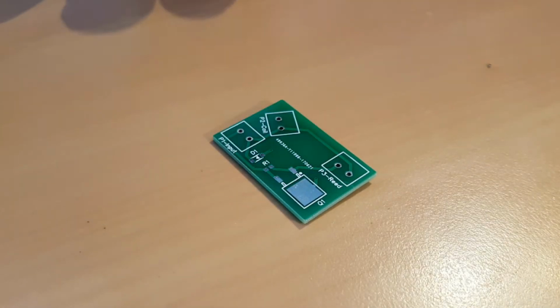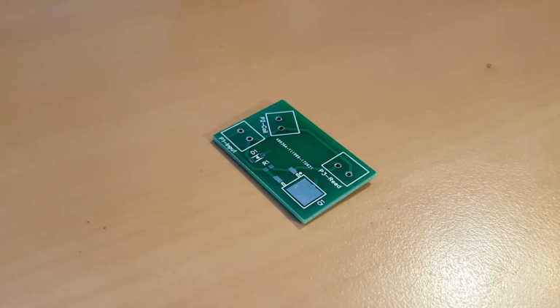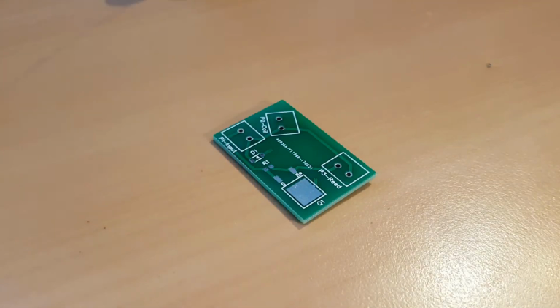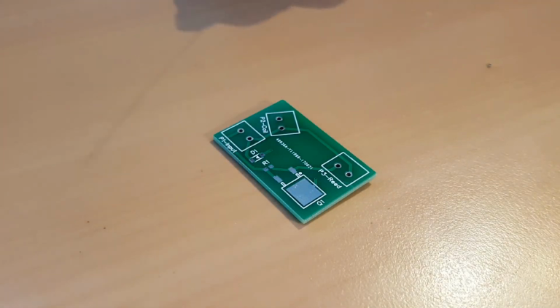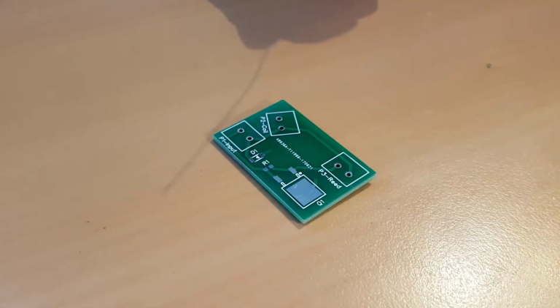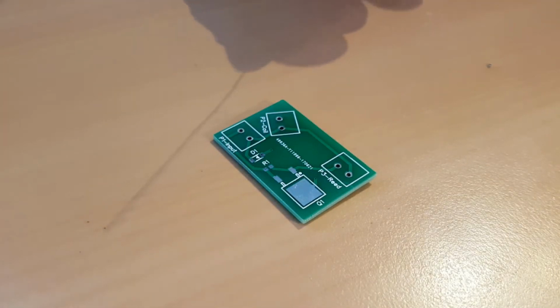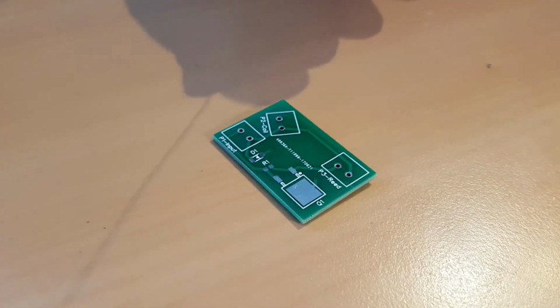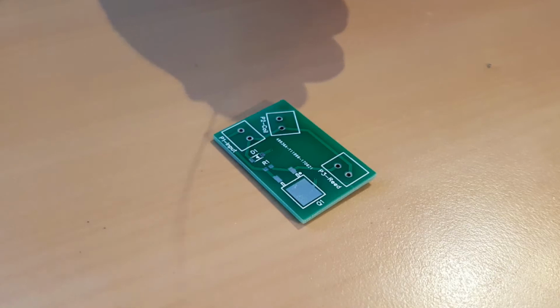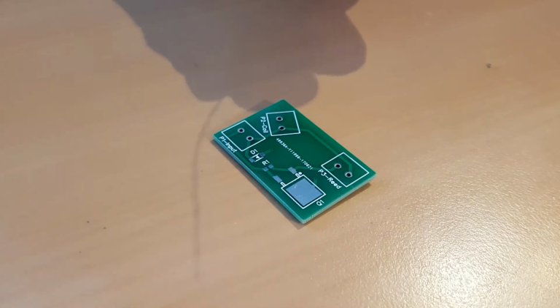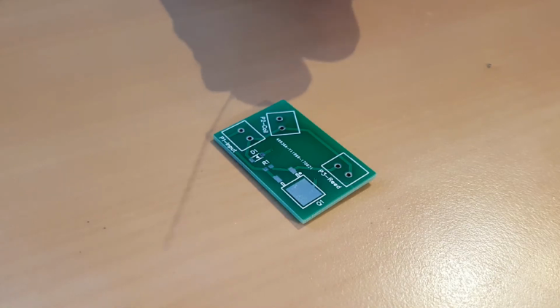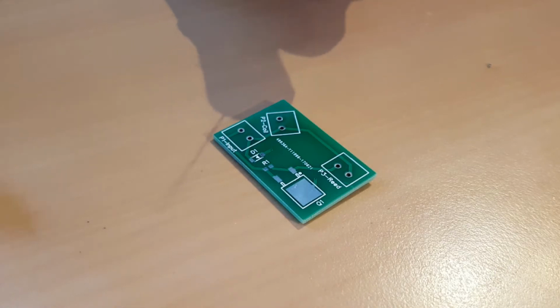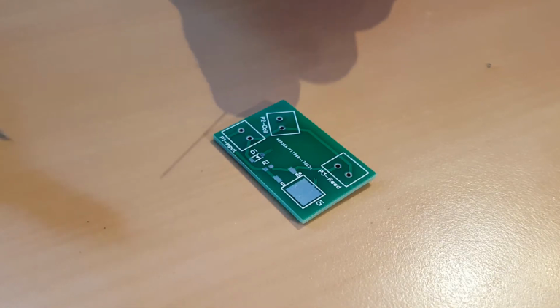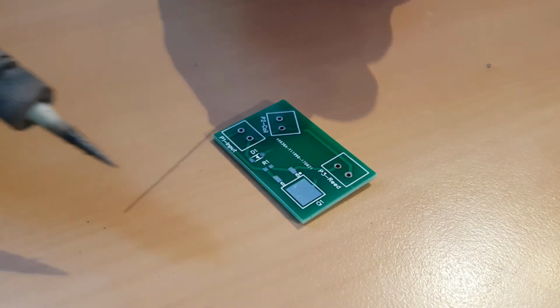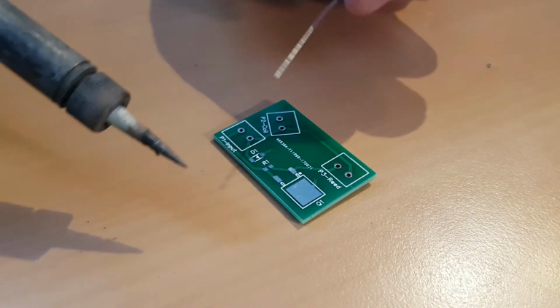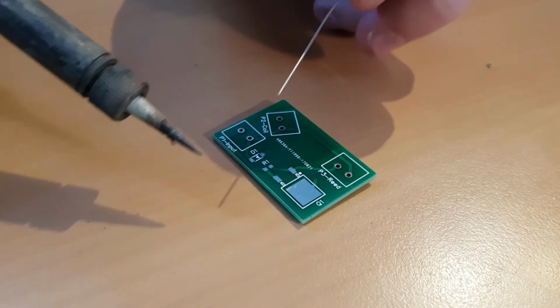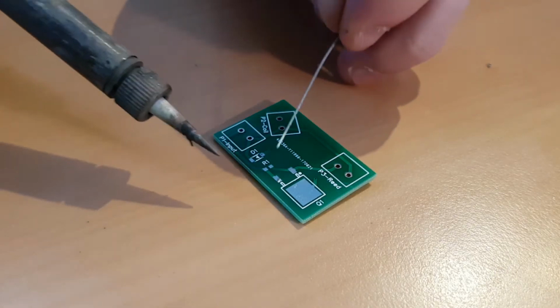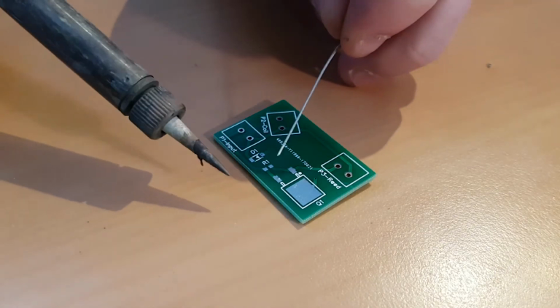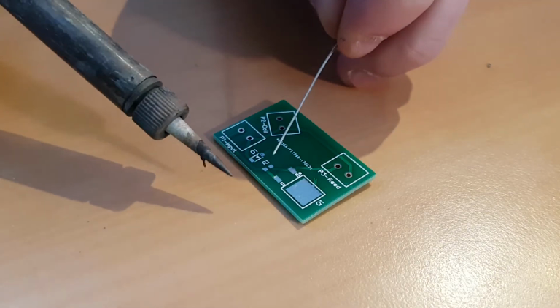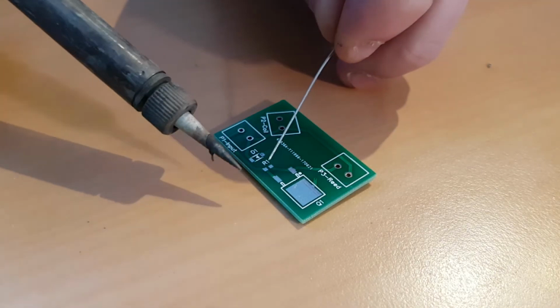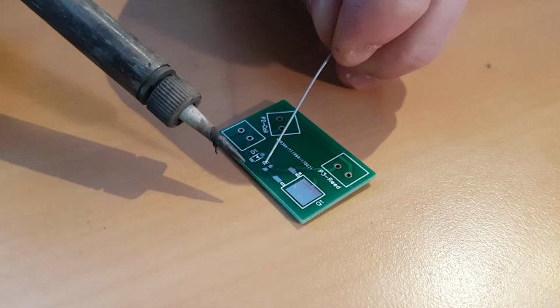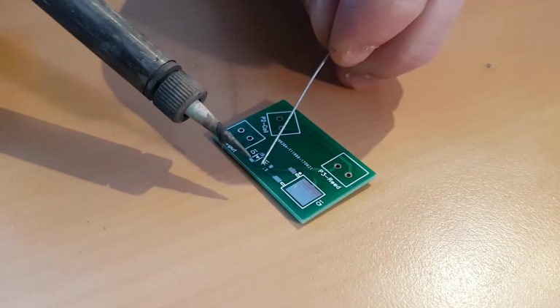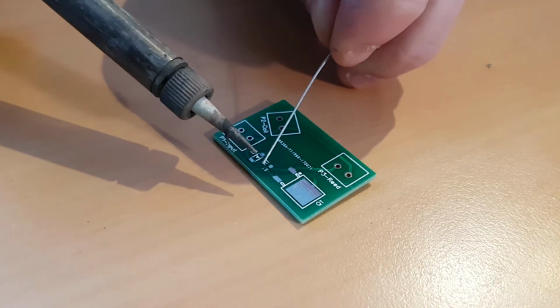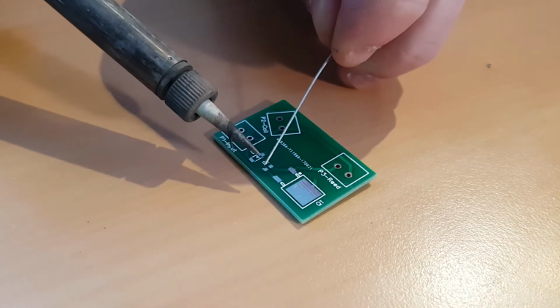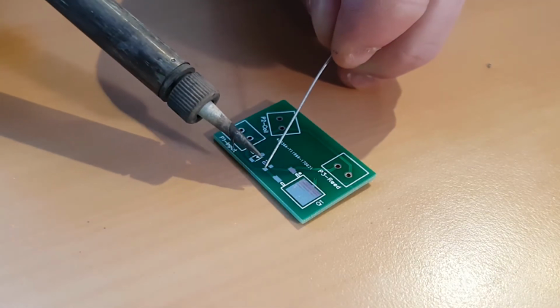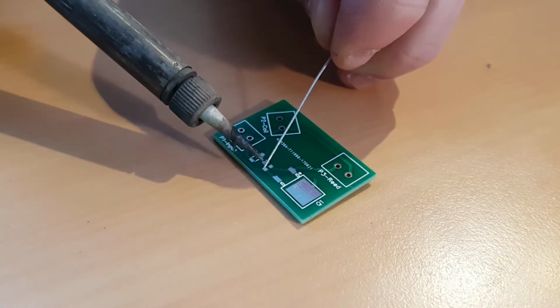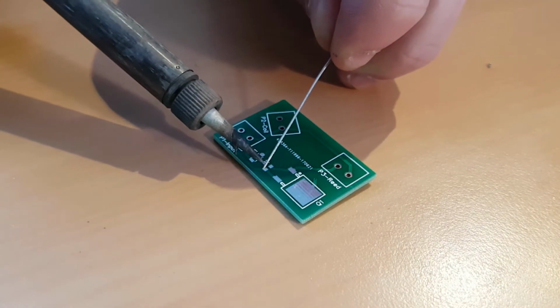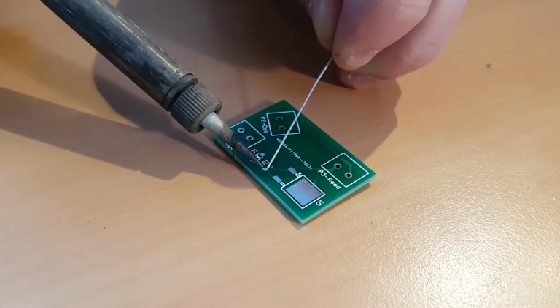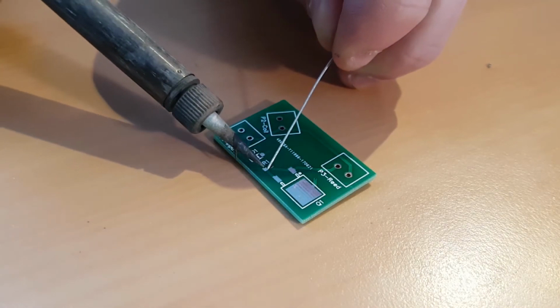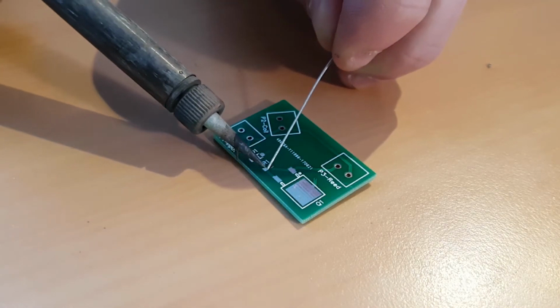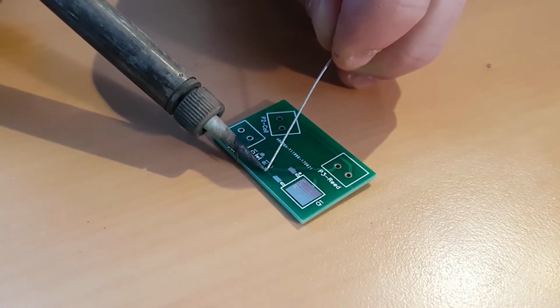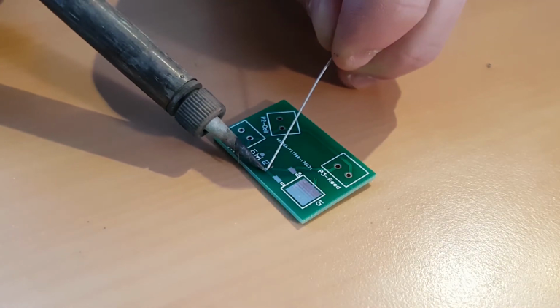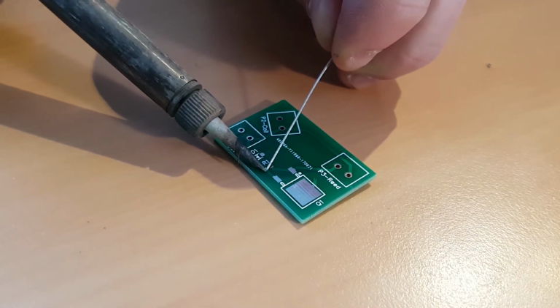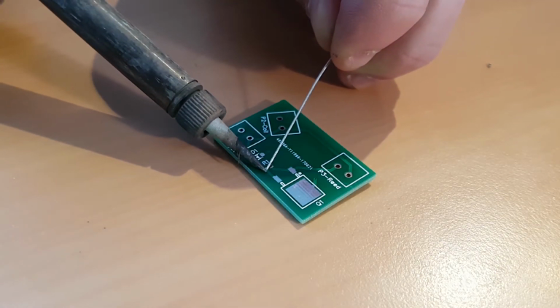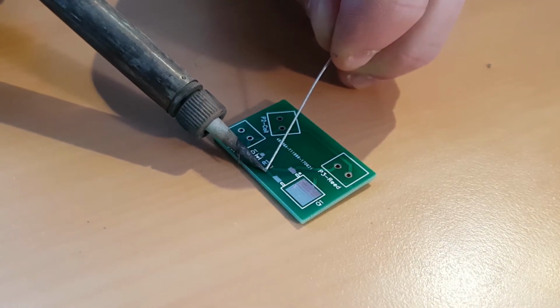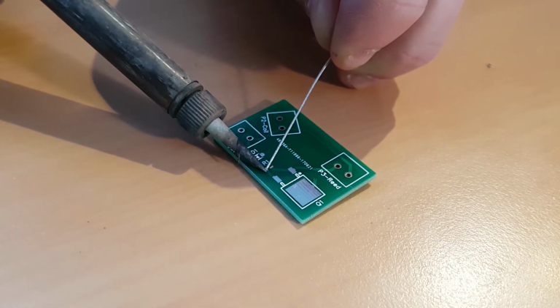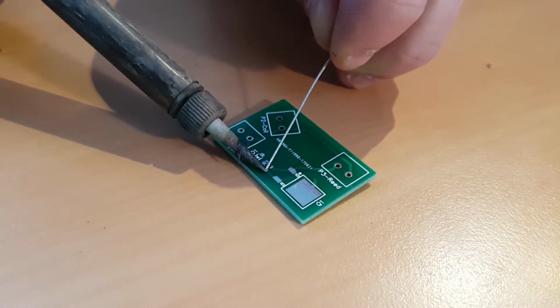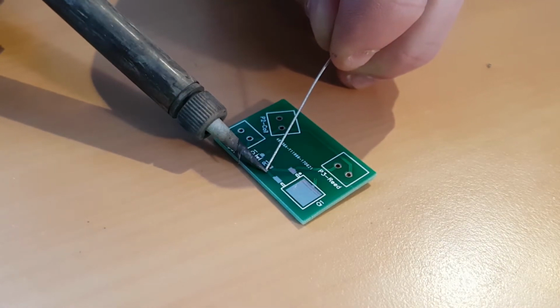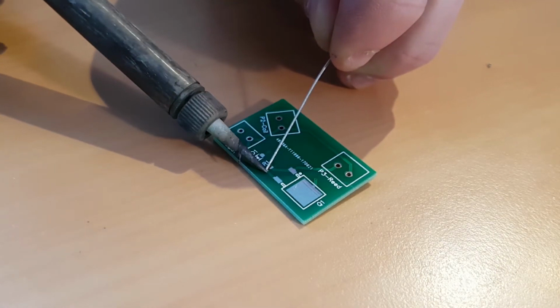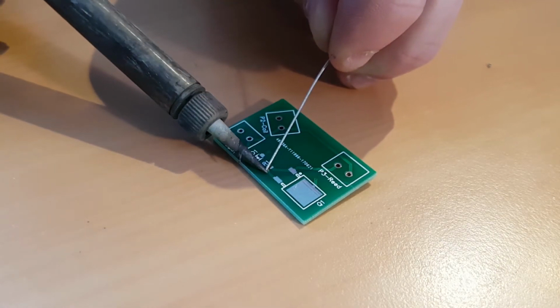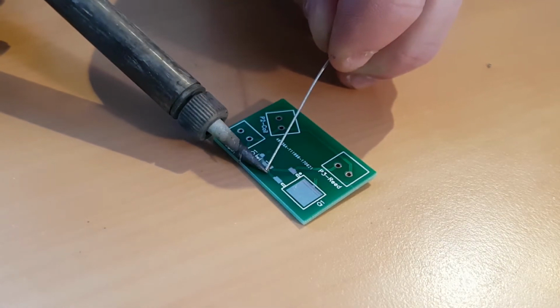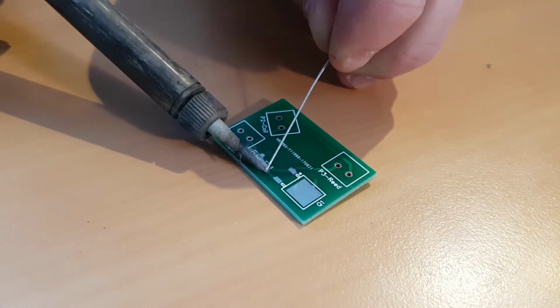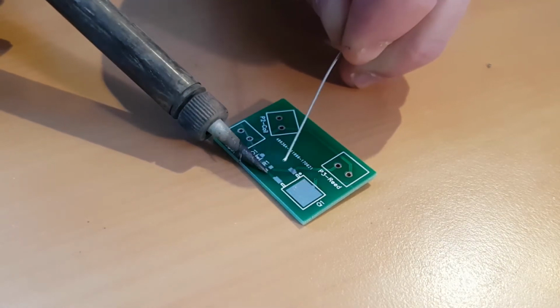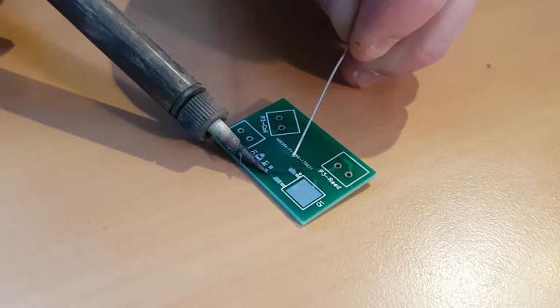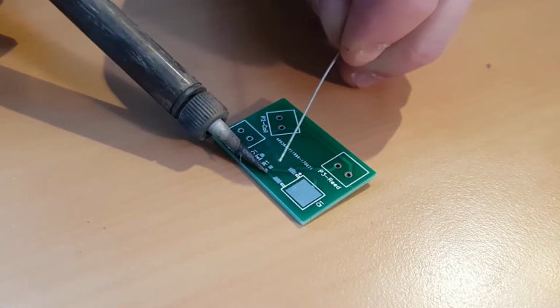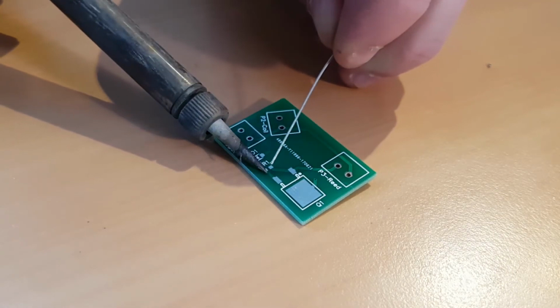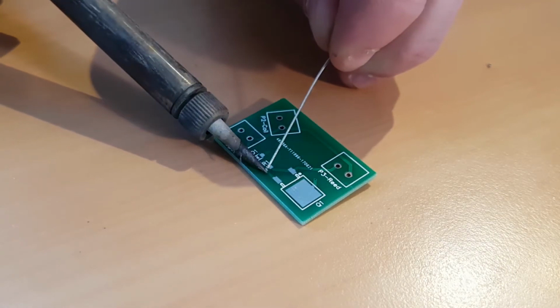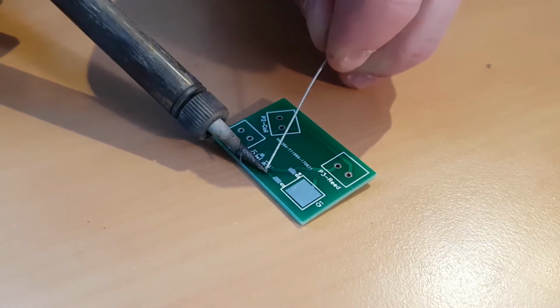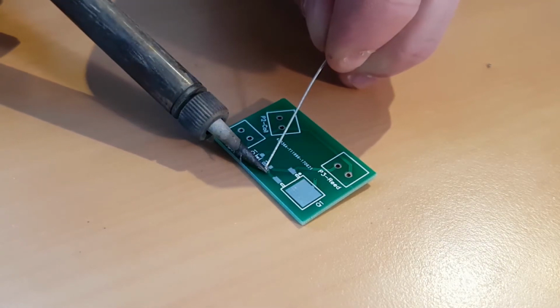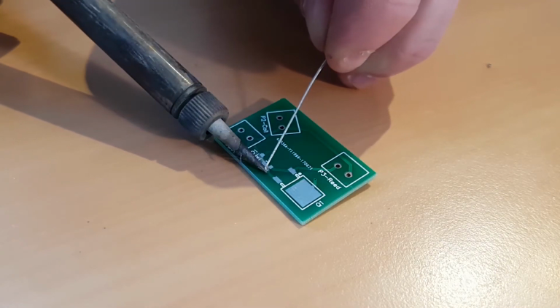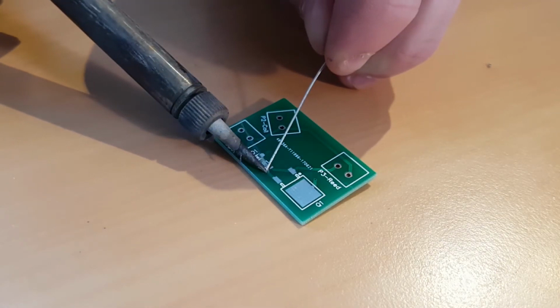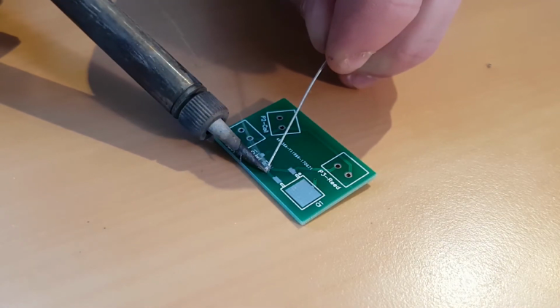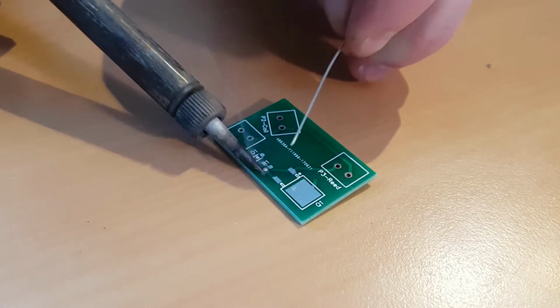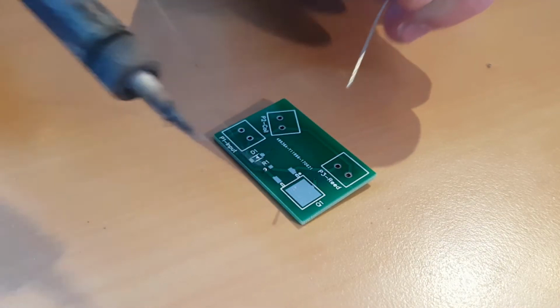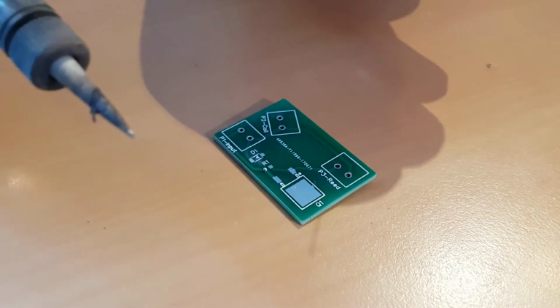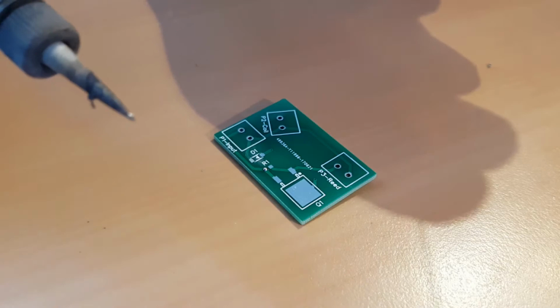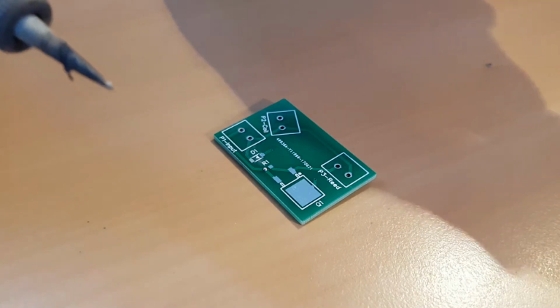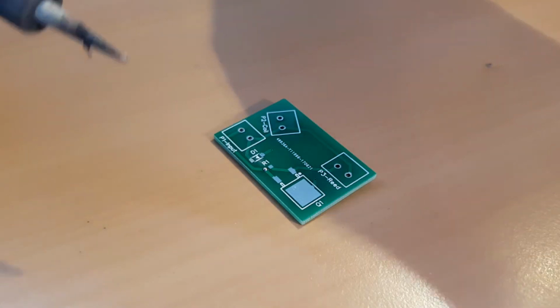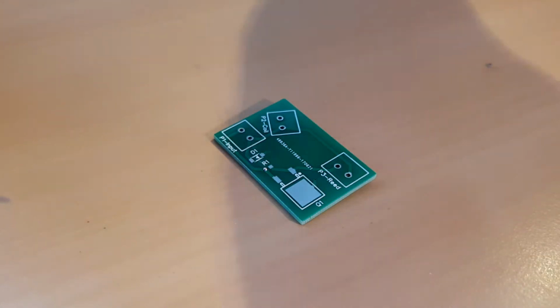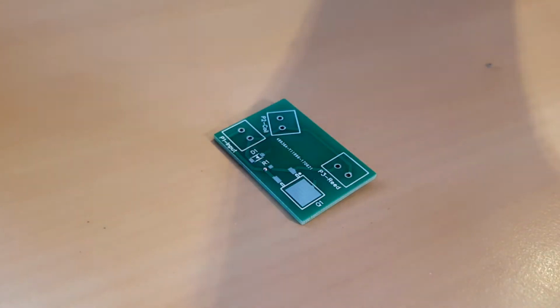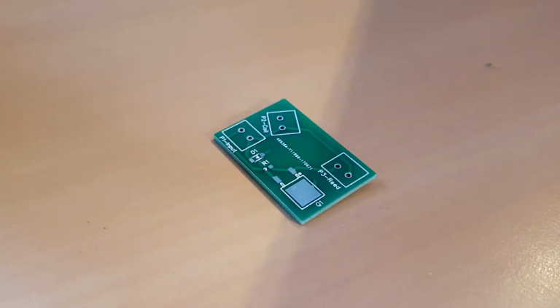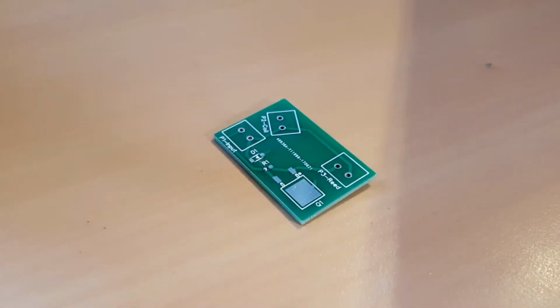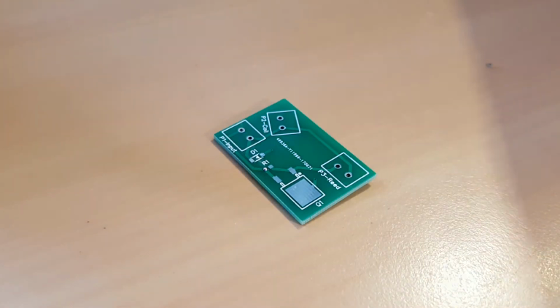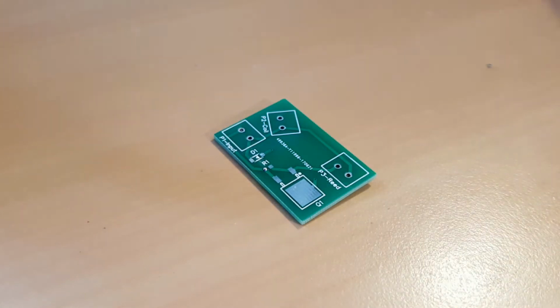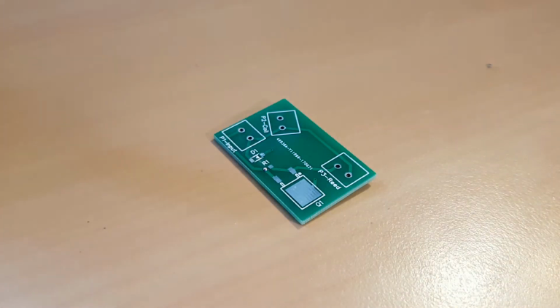So the PCBs have arrived, as well as the ordered components. Let's get to the best part — soldering.